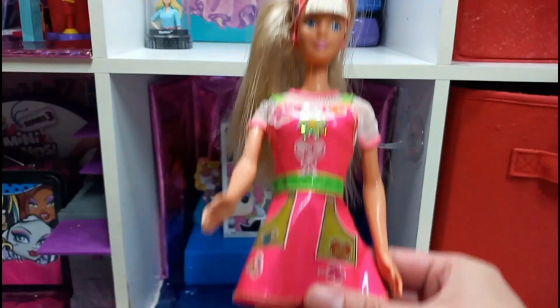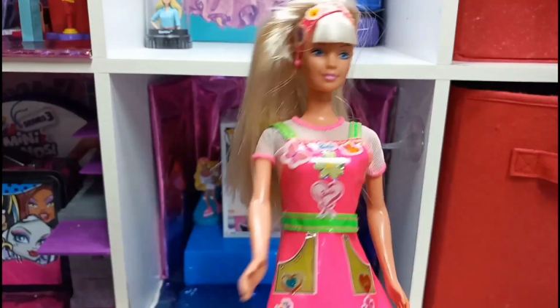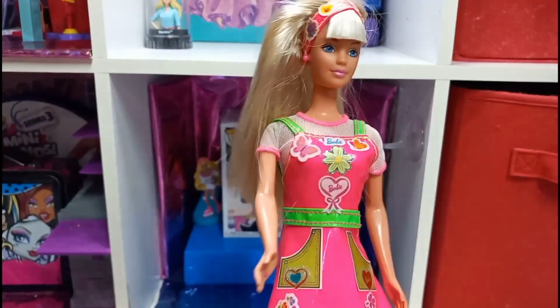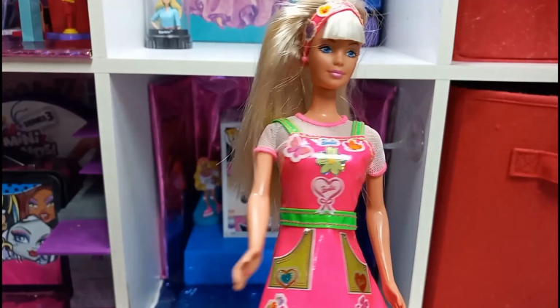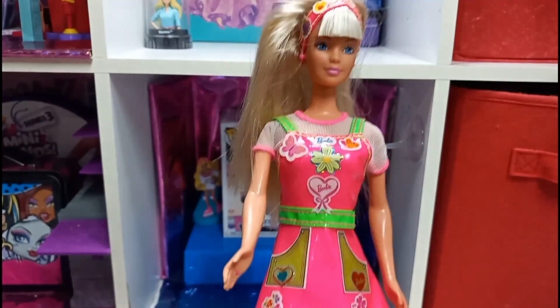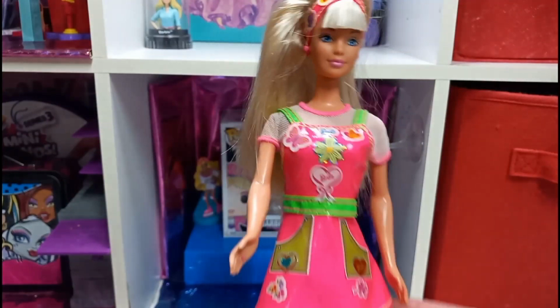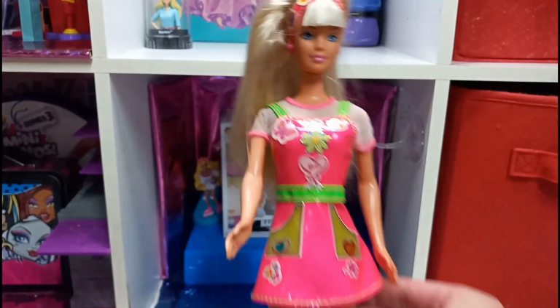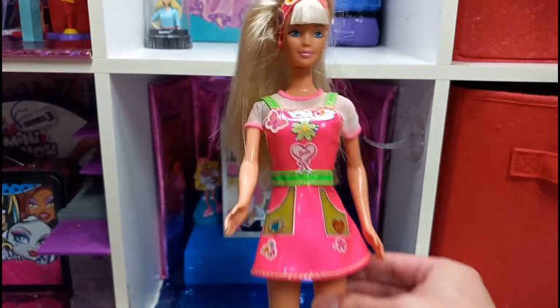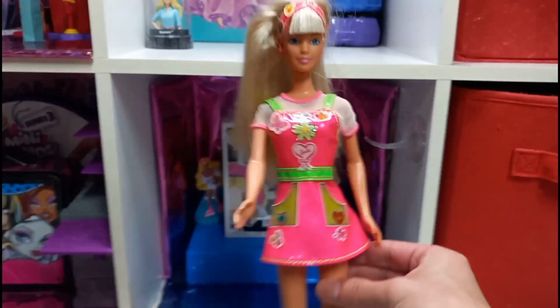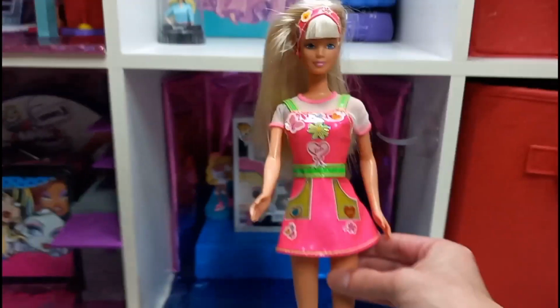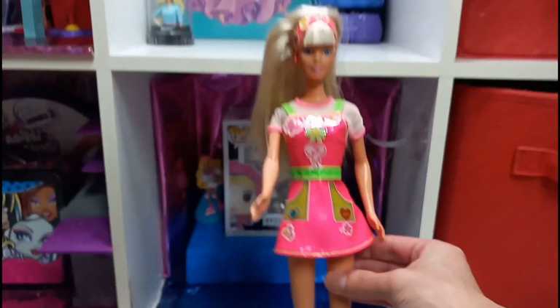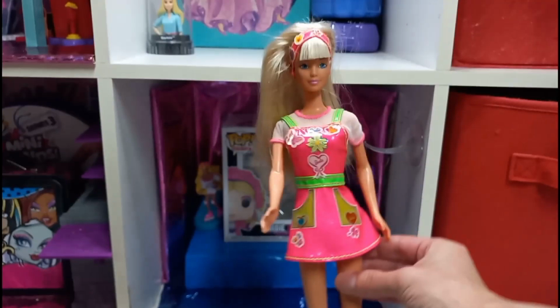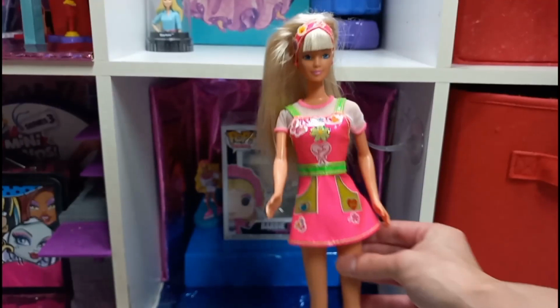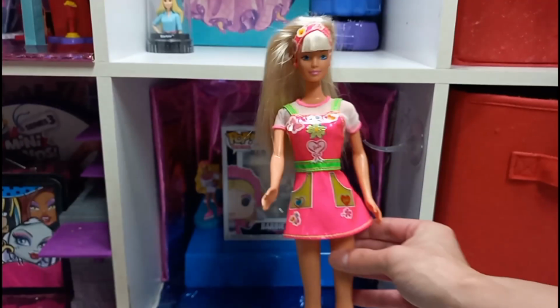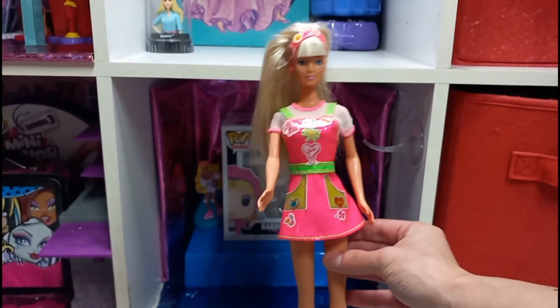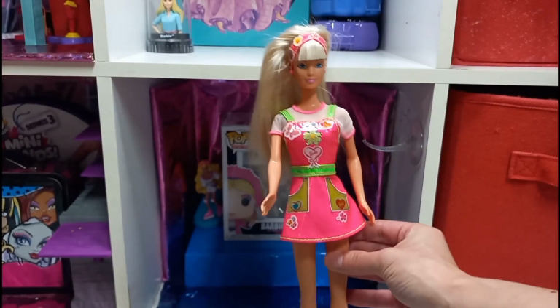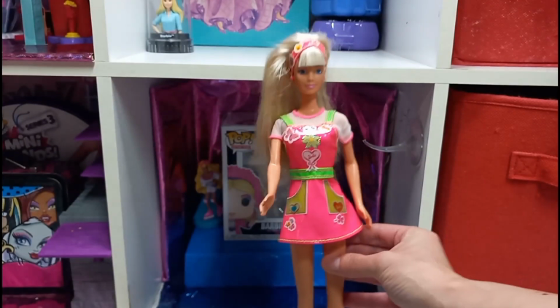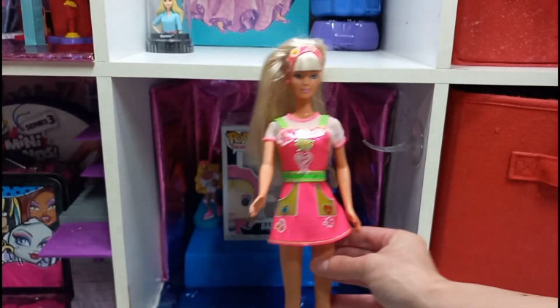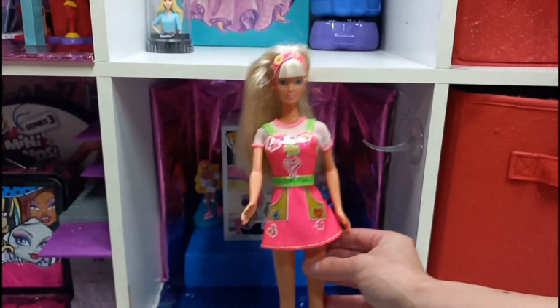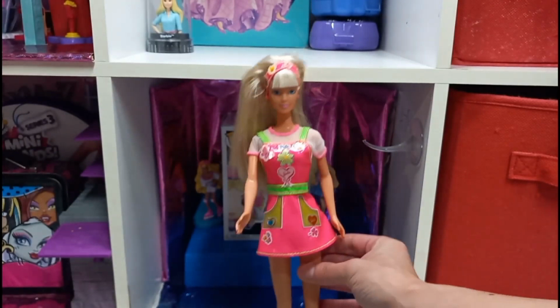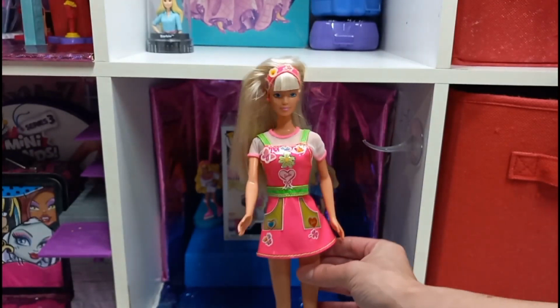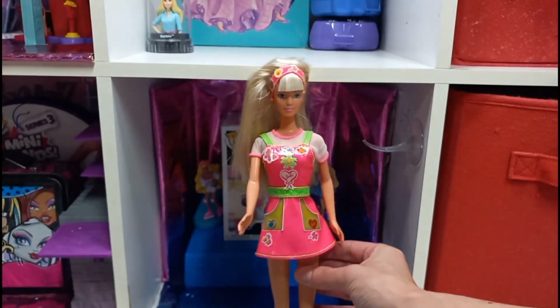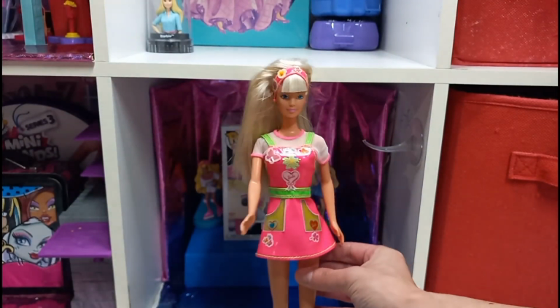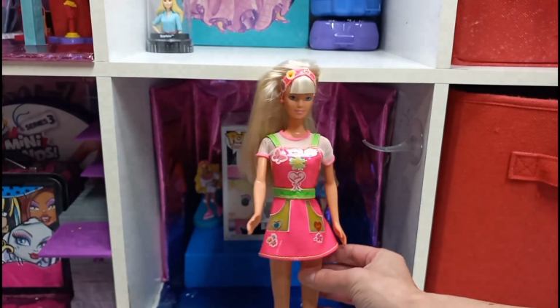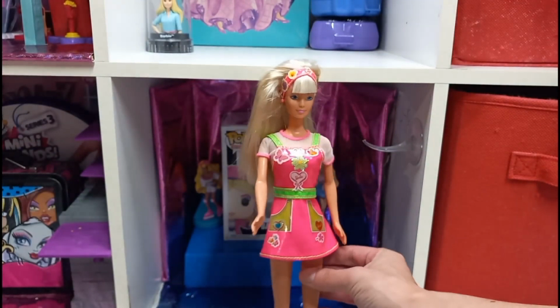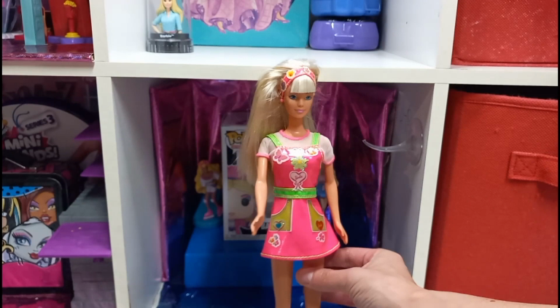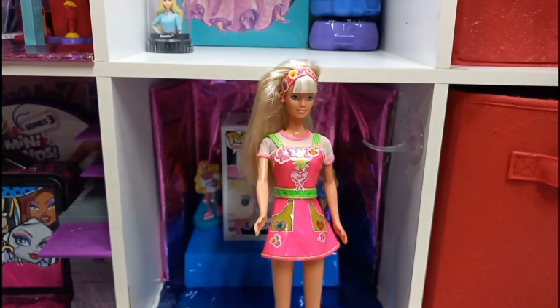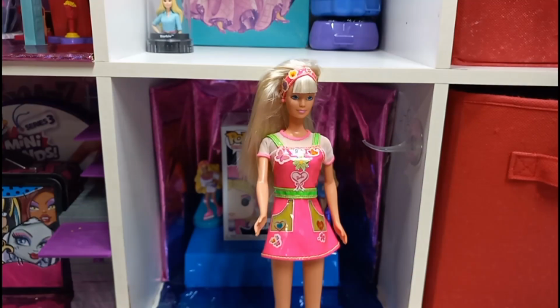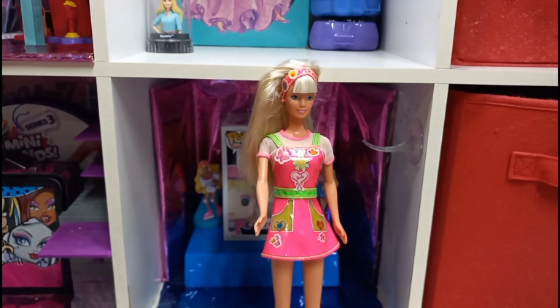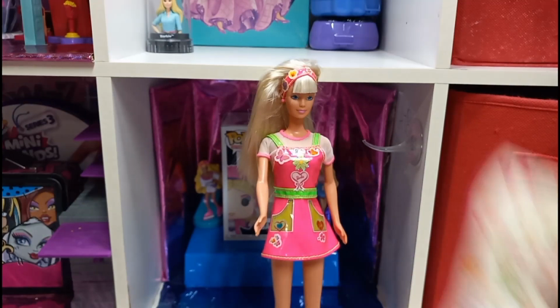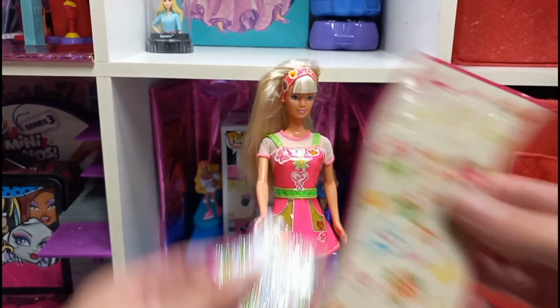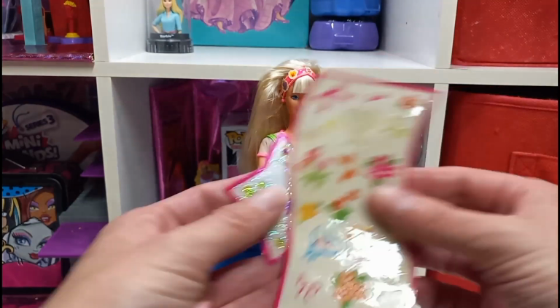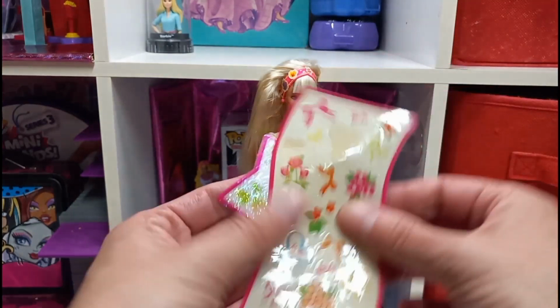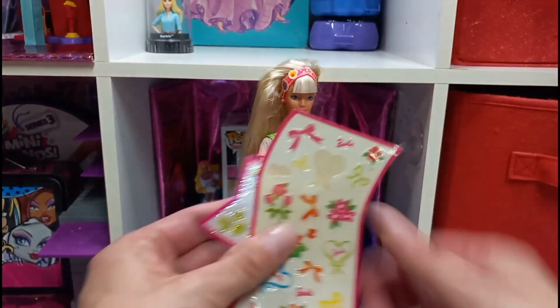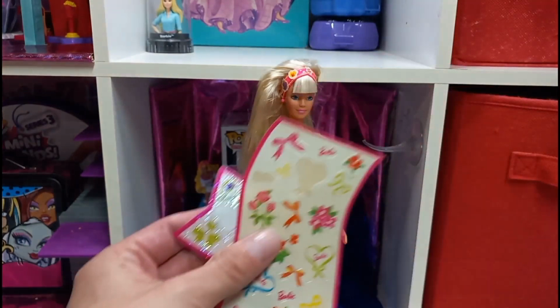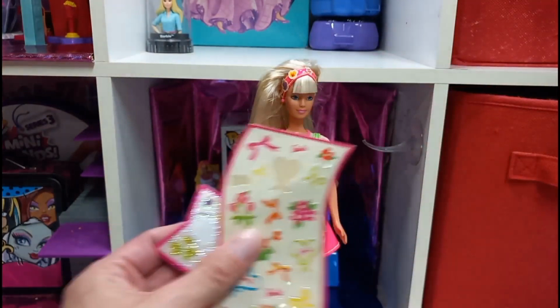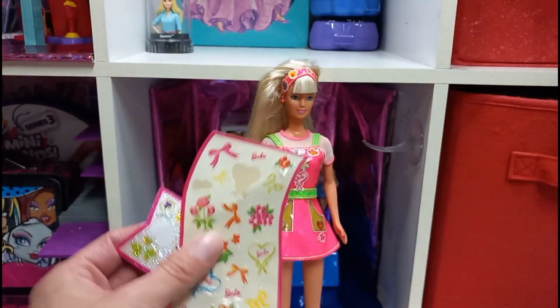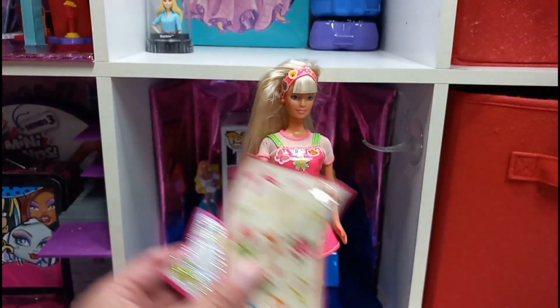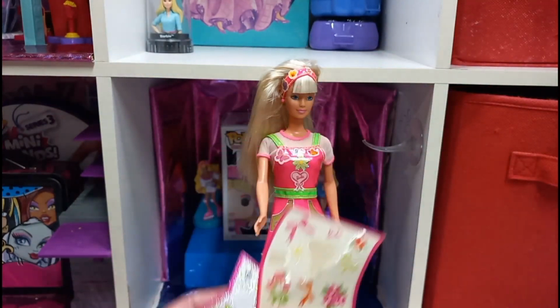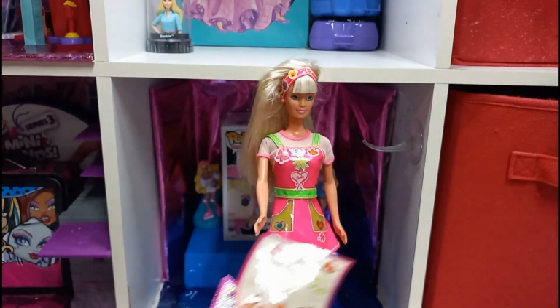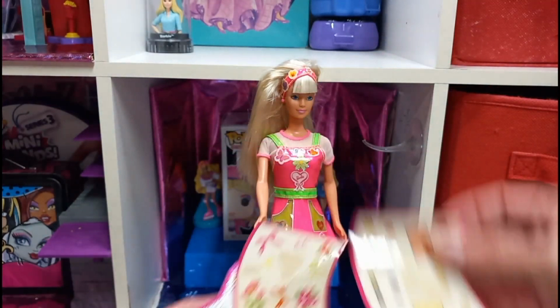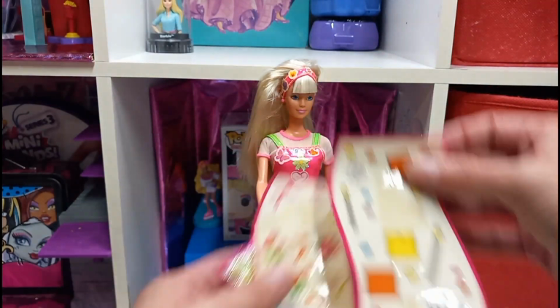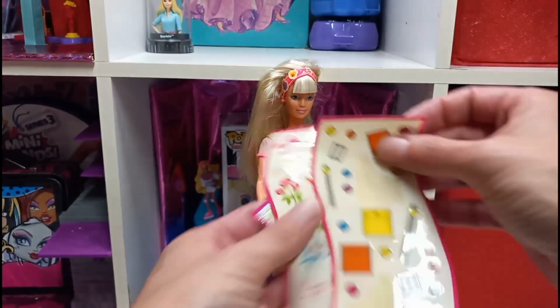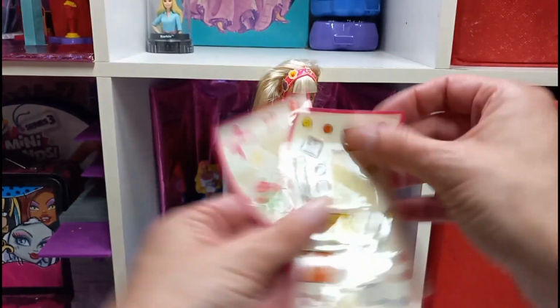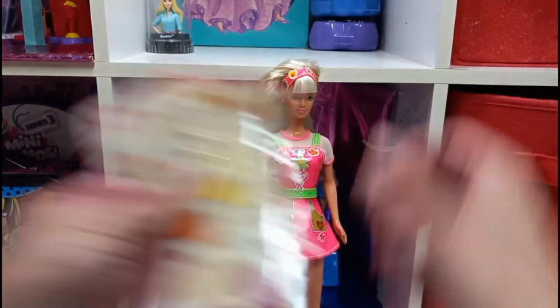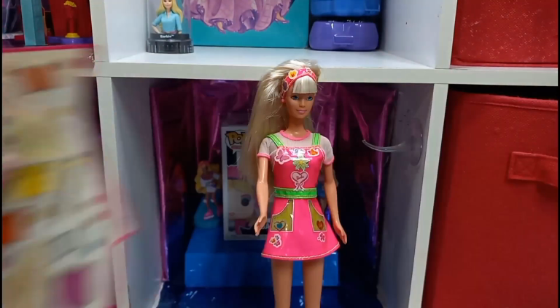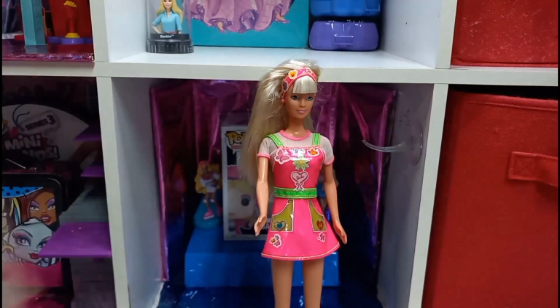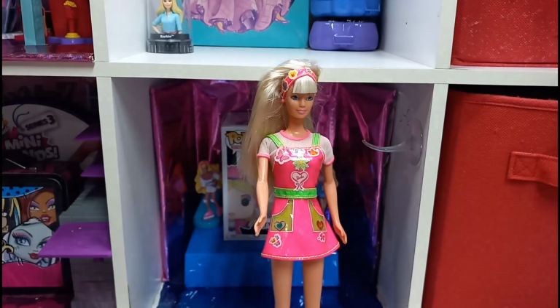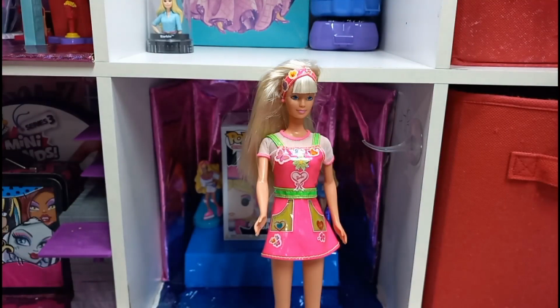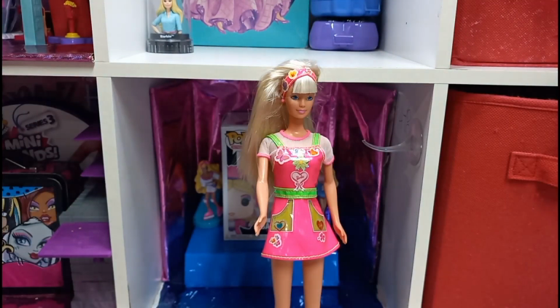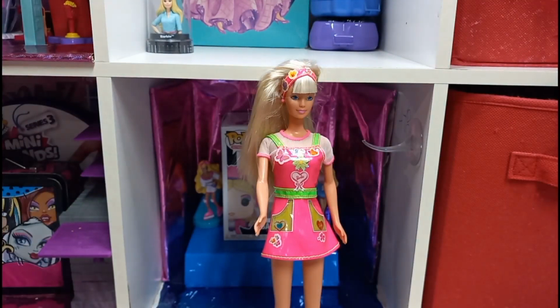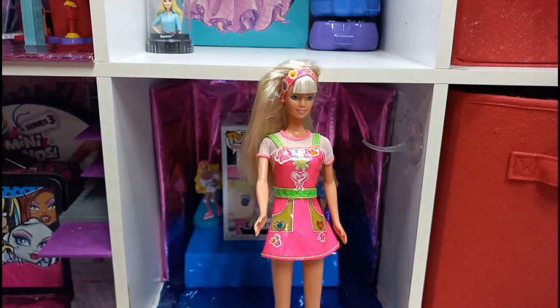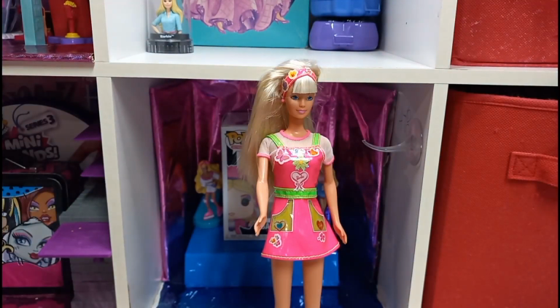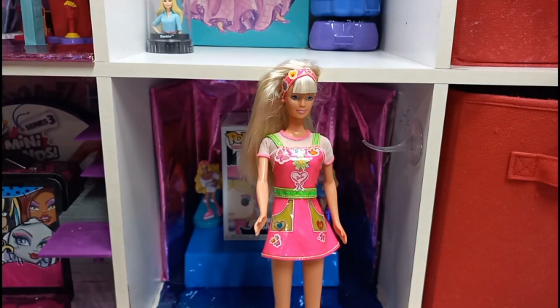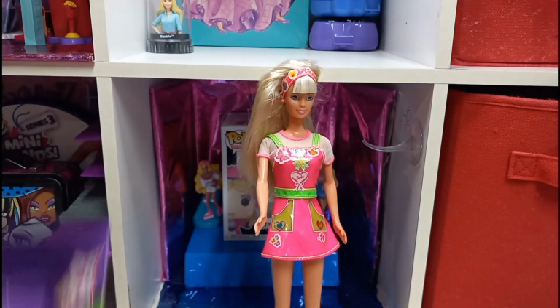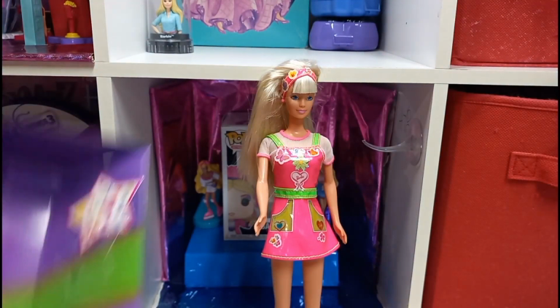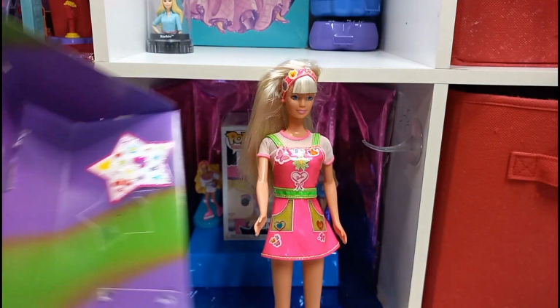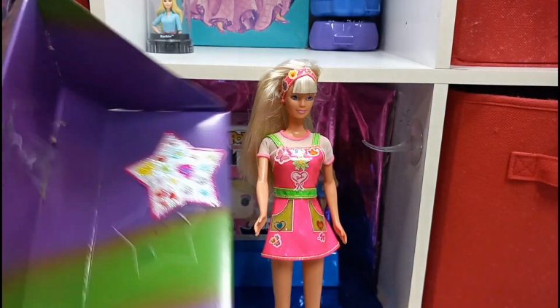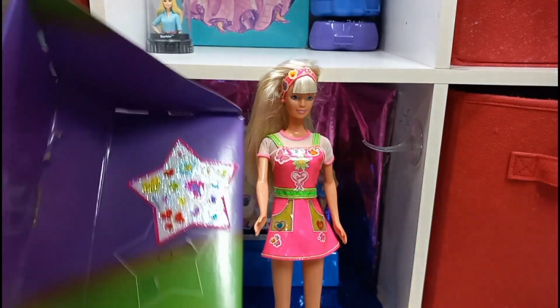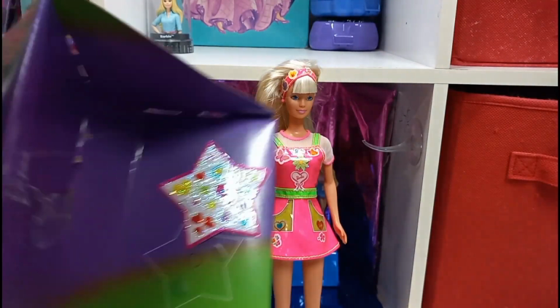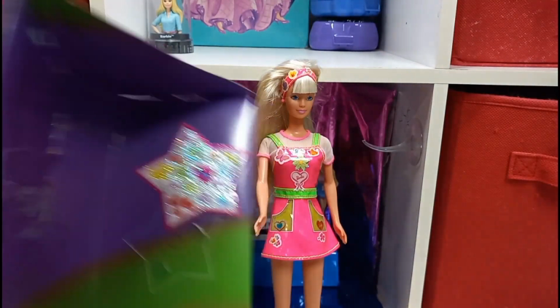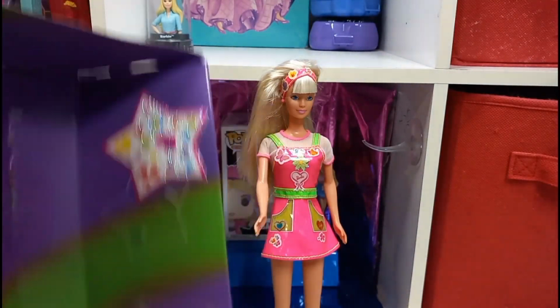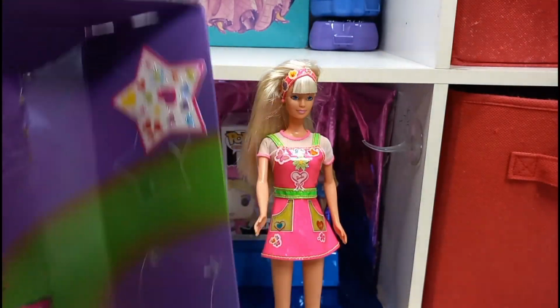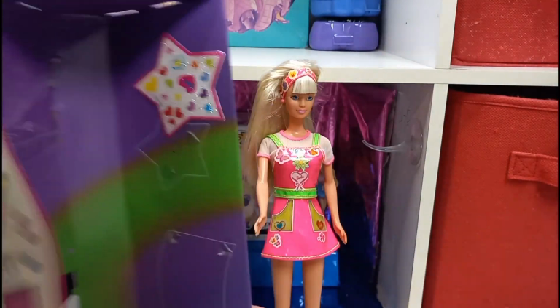The stickers still work! I wasn't too sure if they were going to — they don't stick very well but that's okay. I'll take this purple flower and put it over here. Okay, here's my Barbie all decorated with stickers on her dress. That was really fun to do. Here's the rest of the stickers, and I got more.